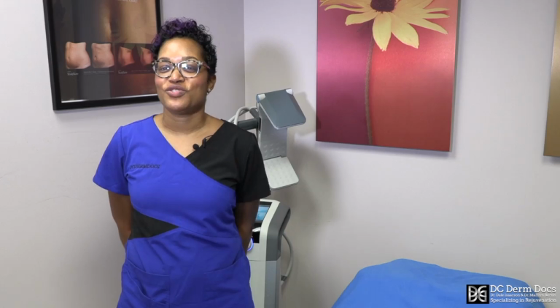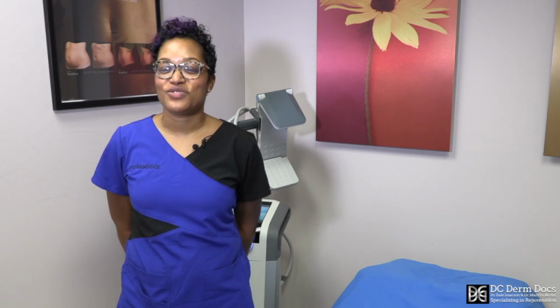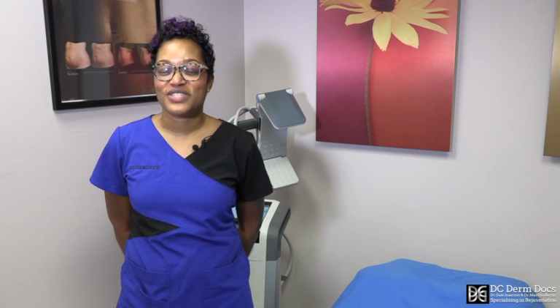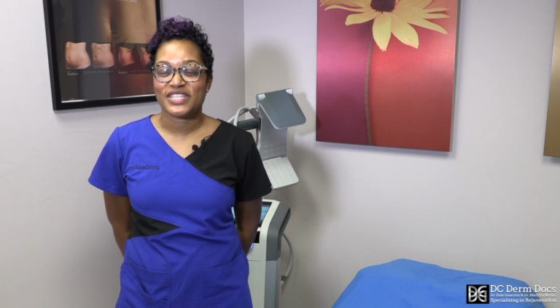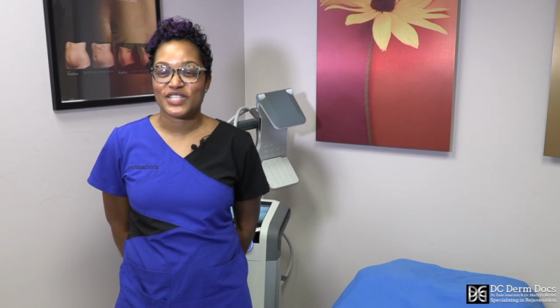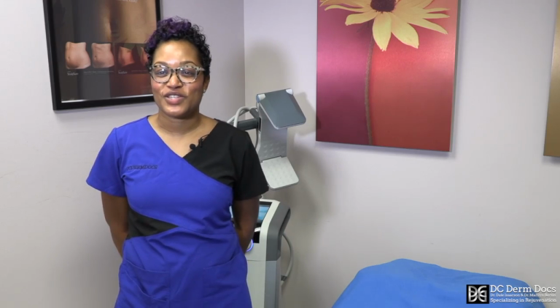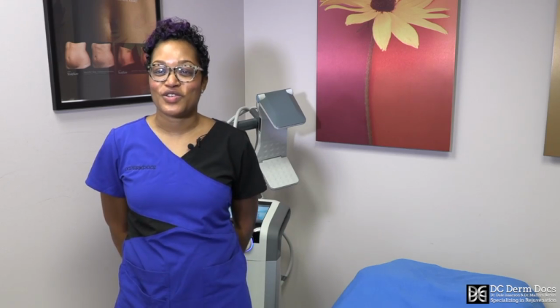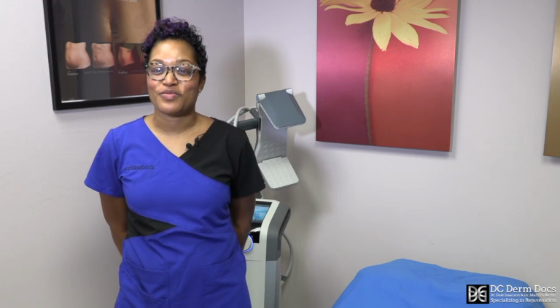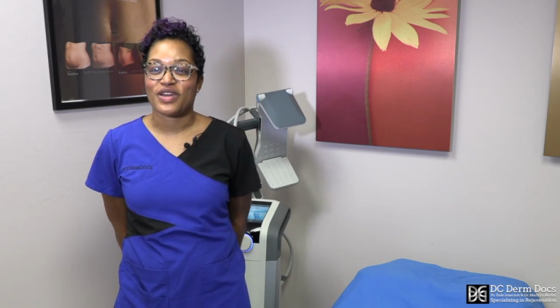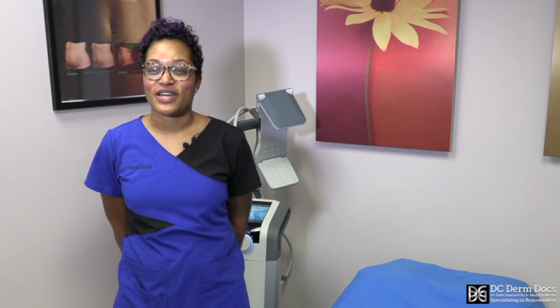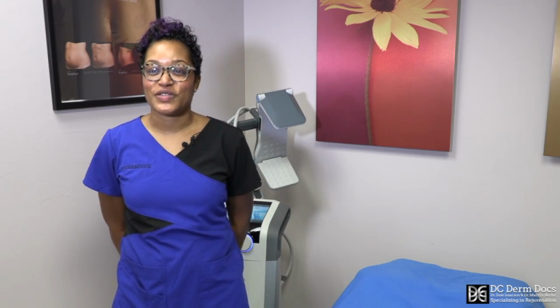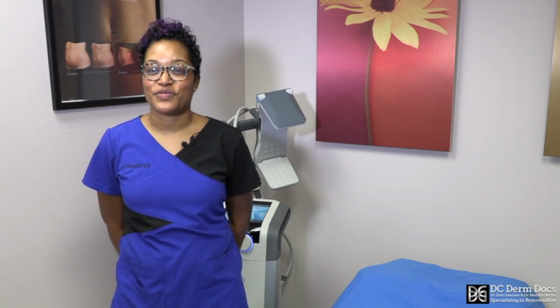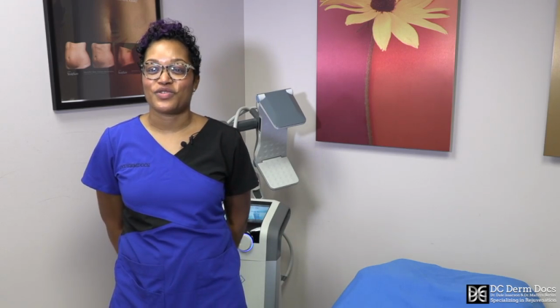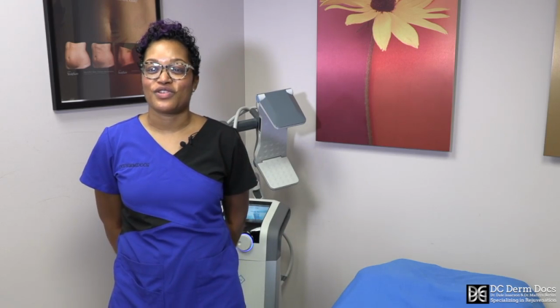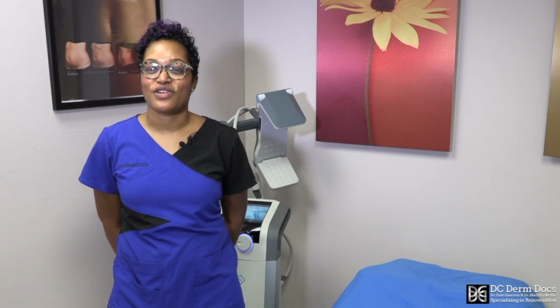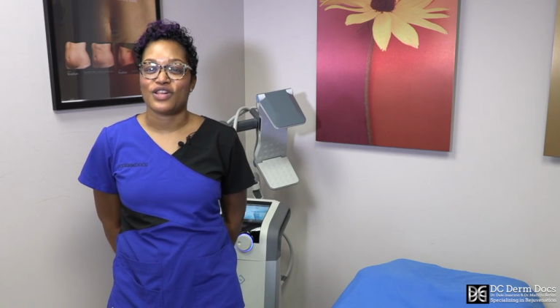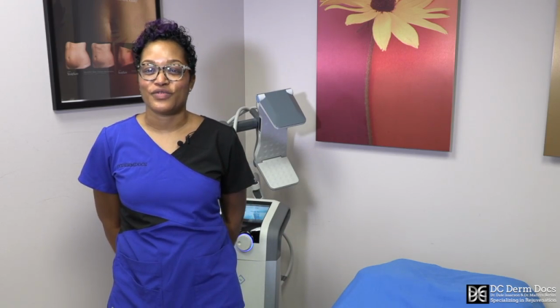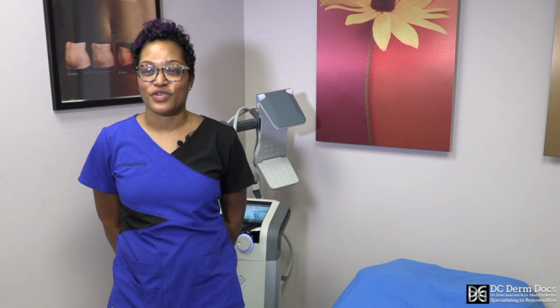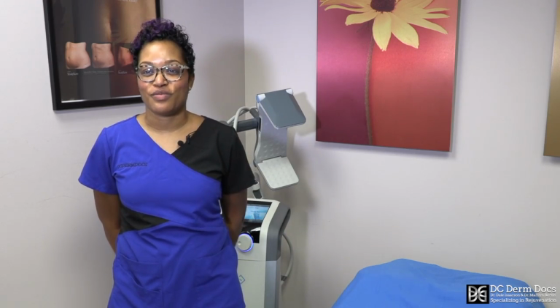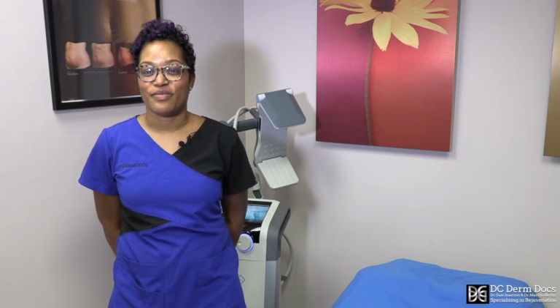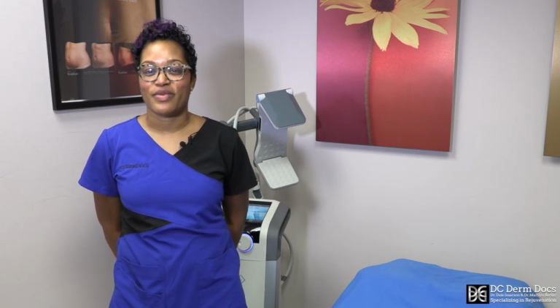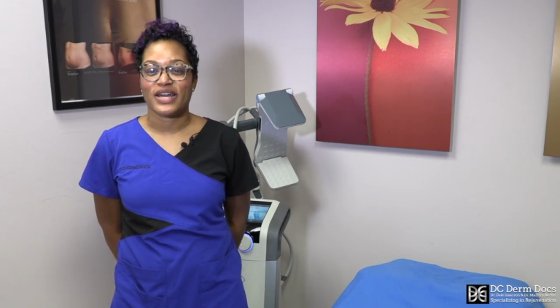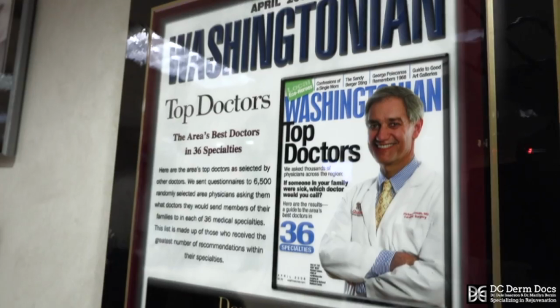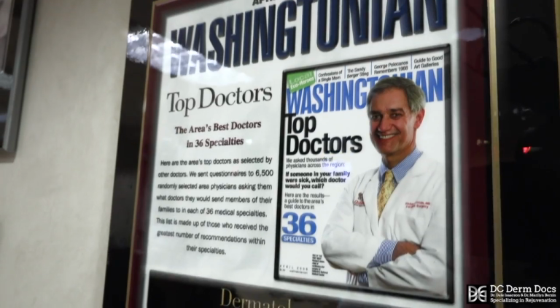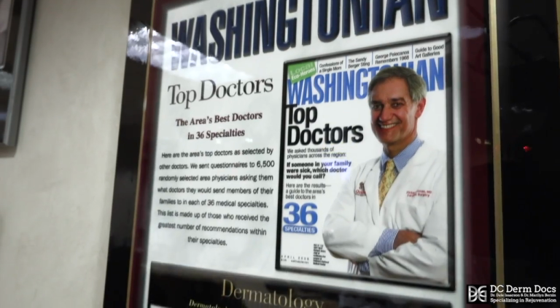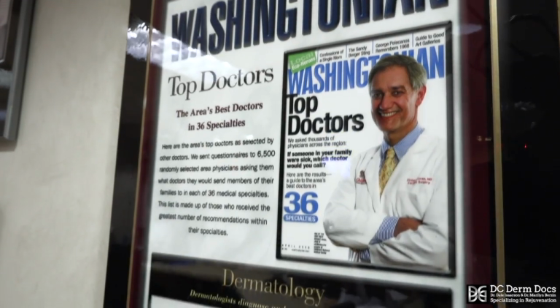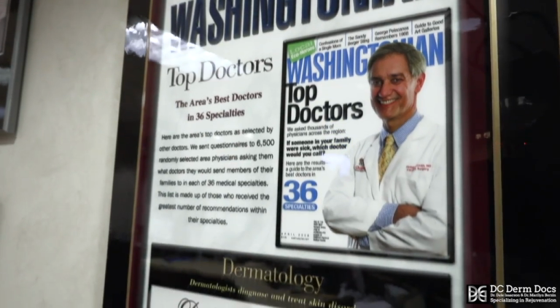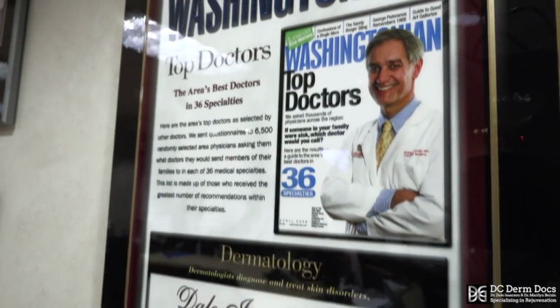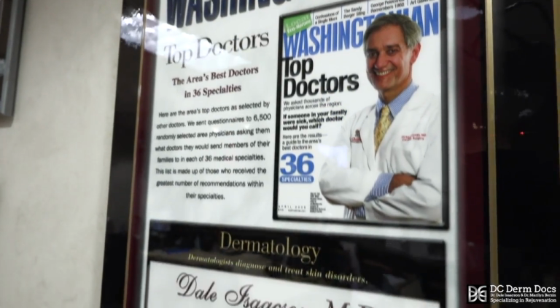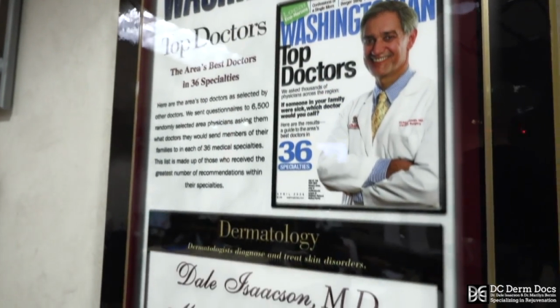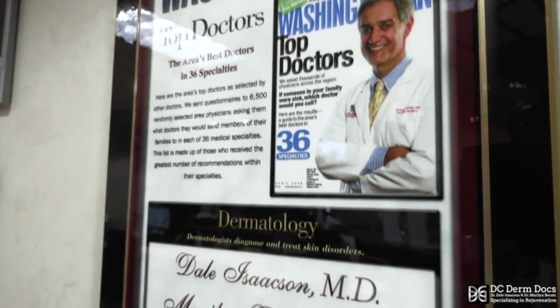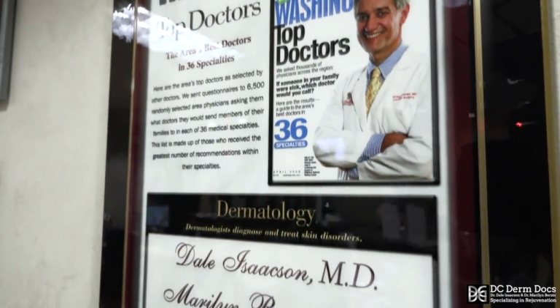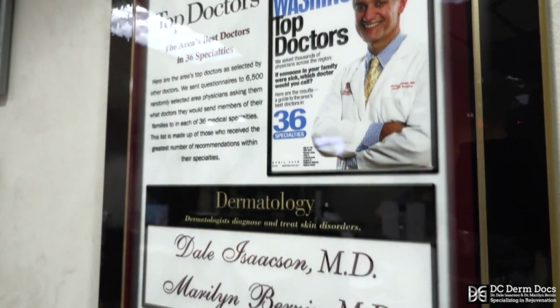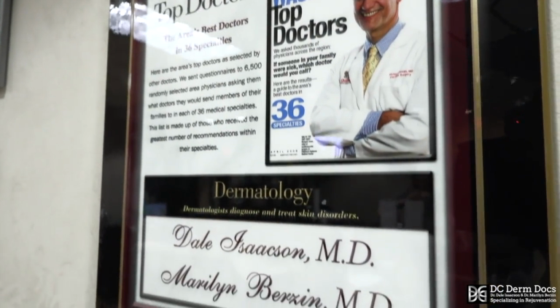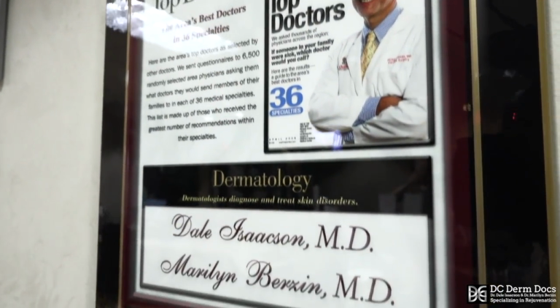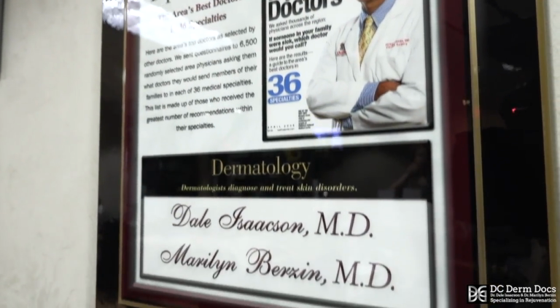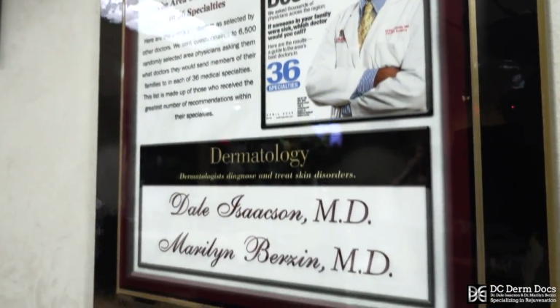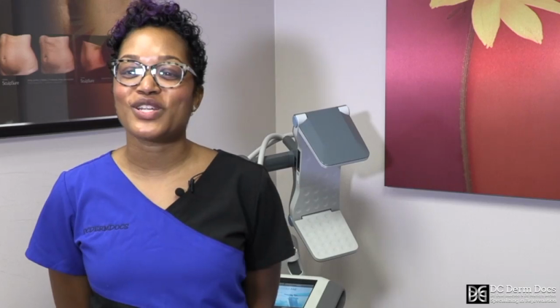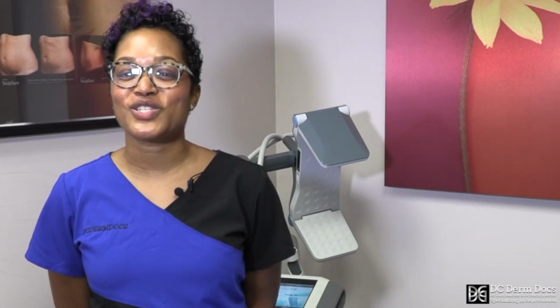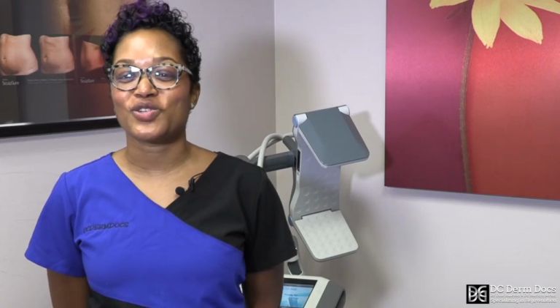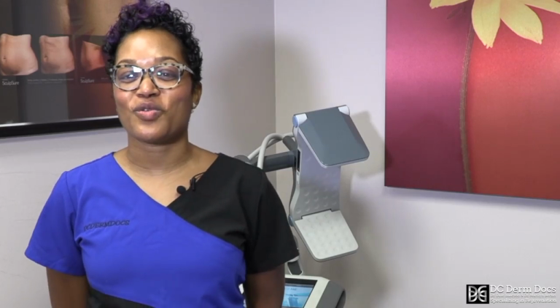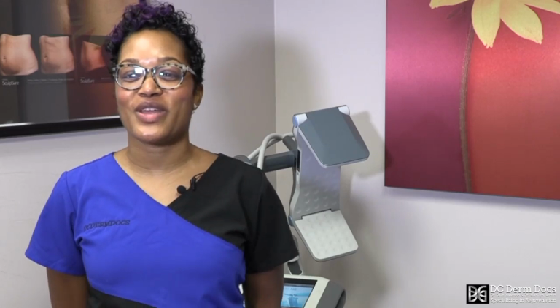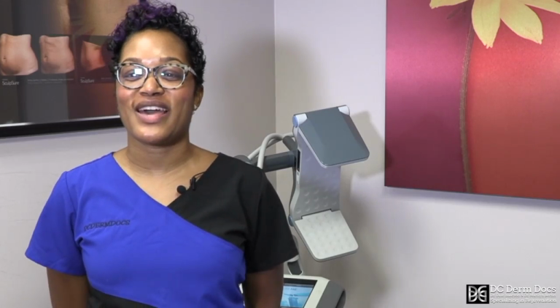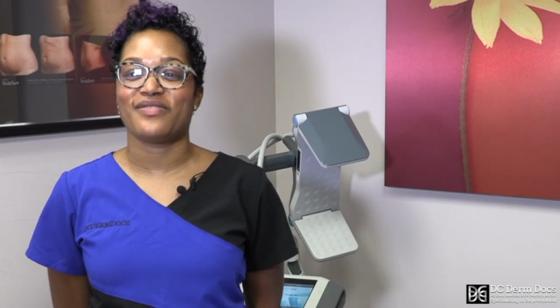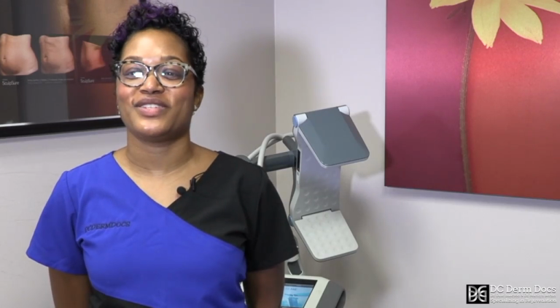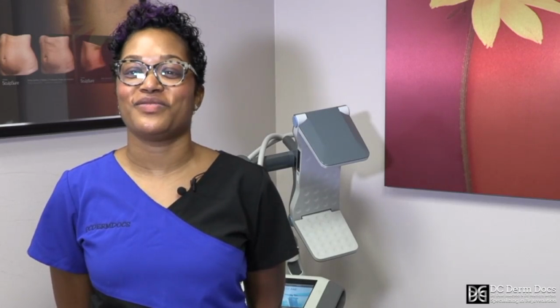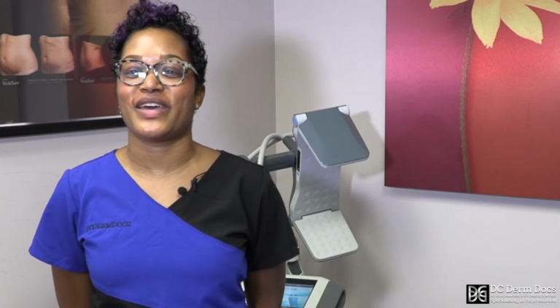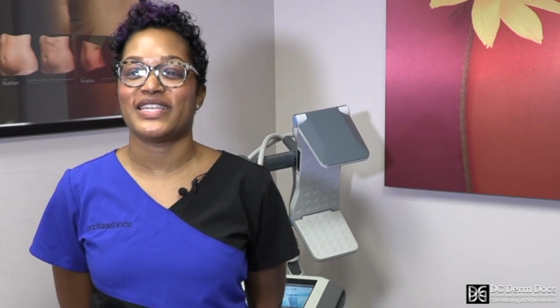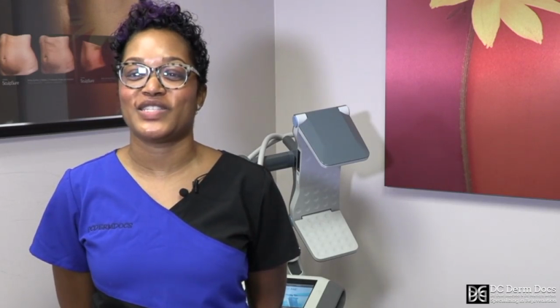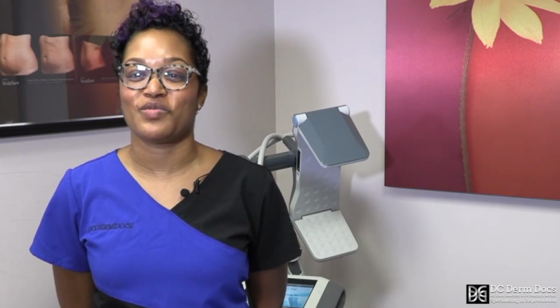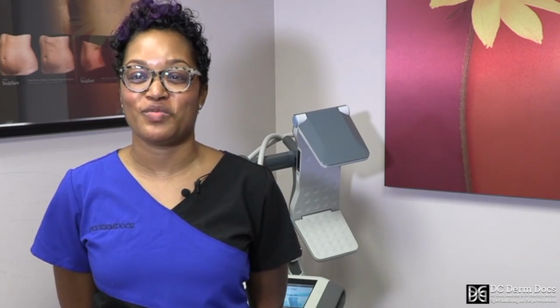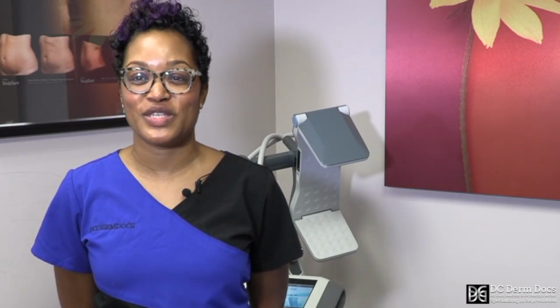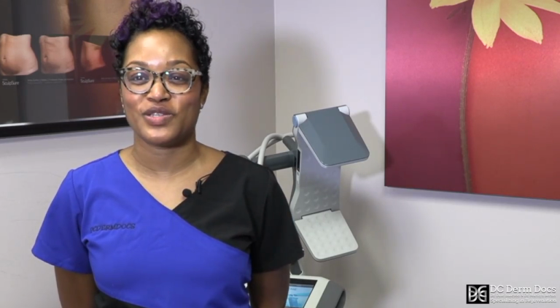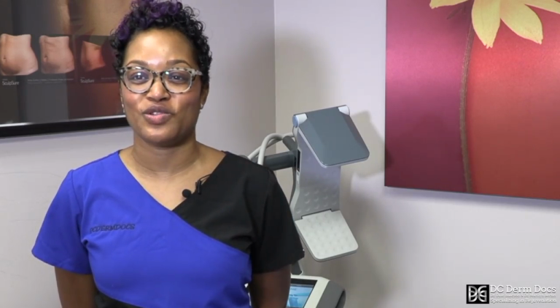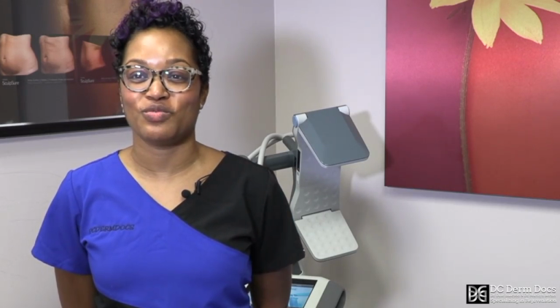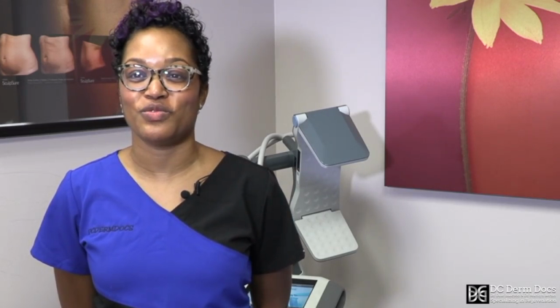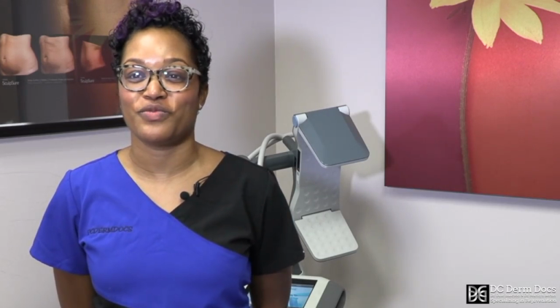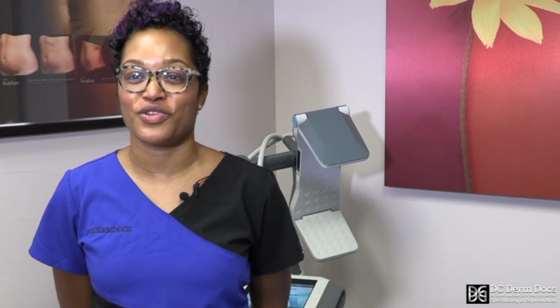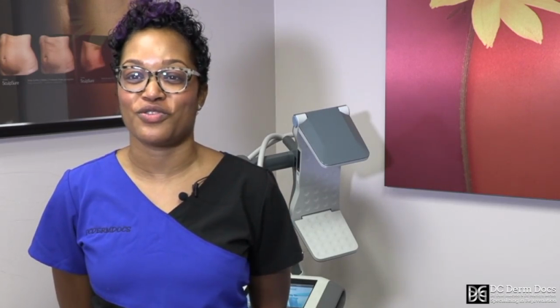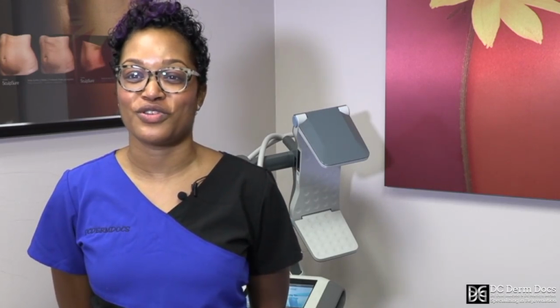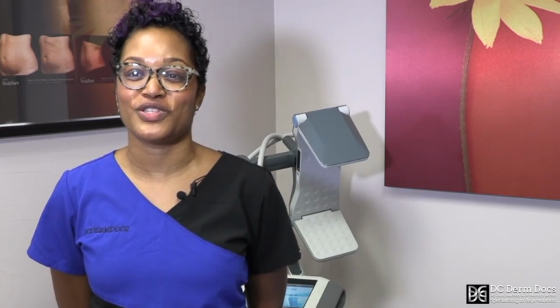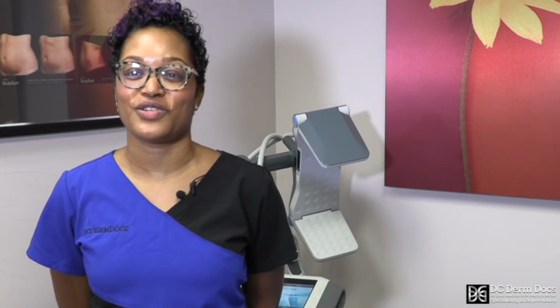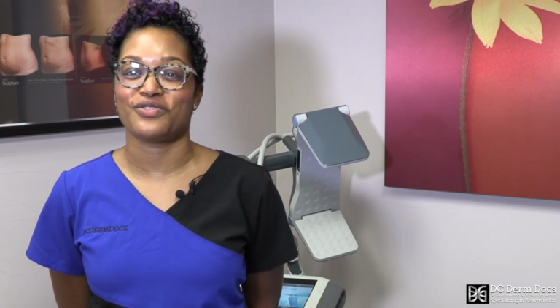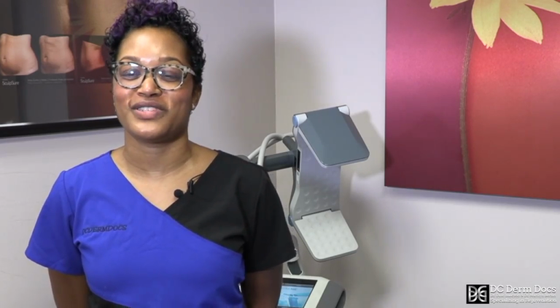Choose DC DermDocs for all of your body contouring needs. We're pretty sure we have a device that would be suitable for your concerns.